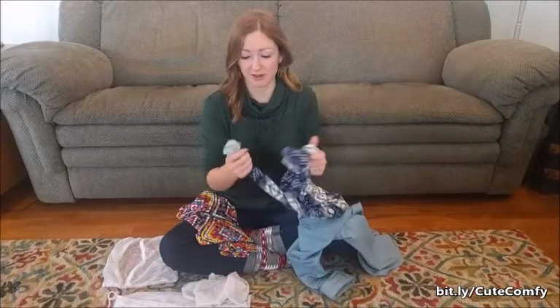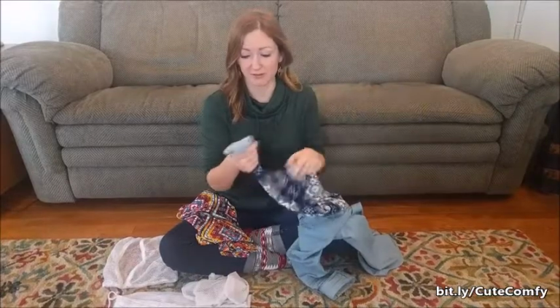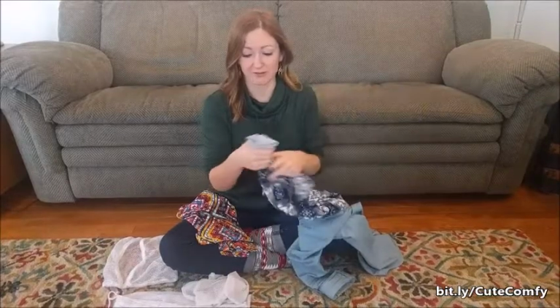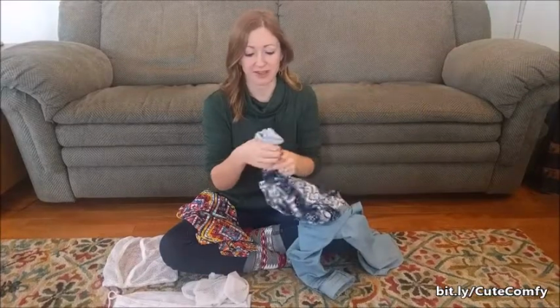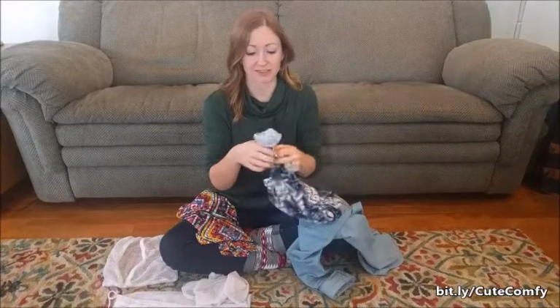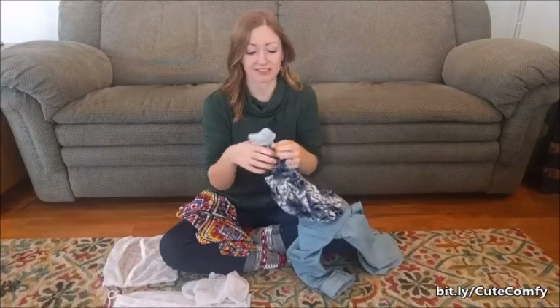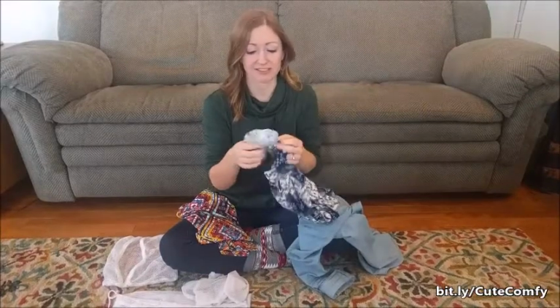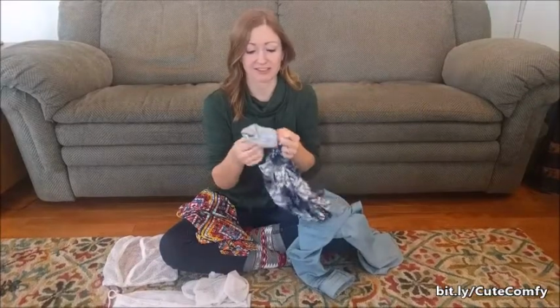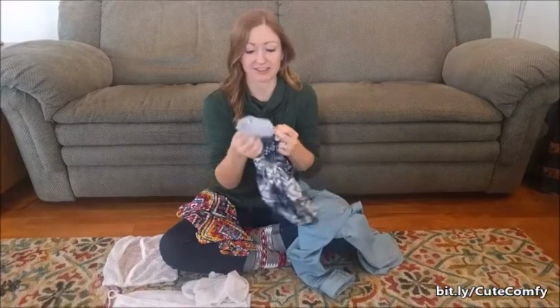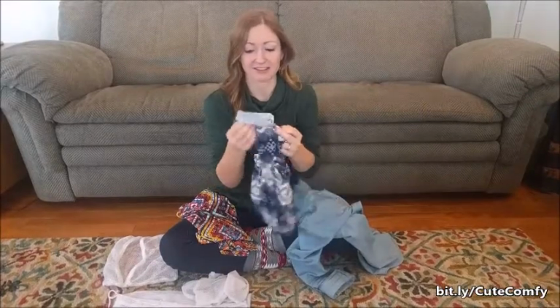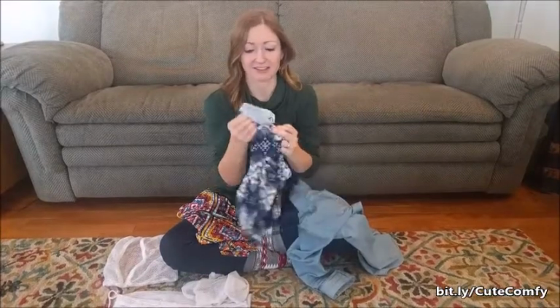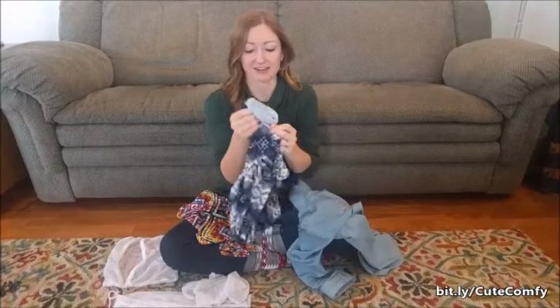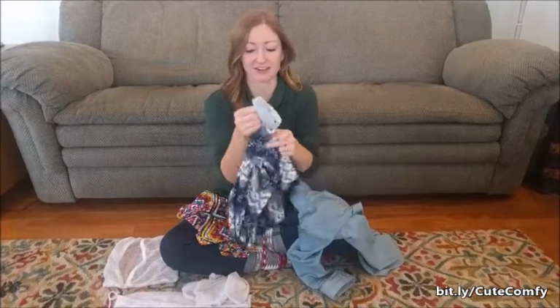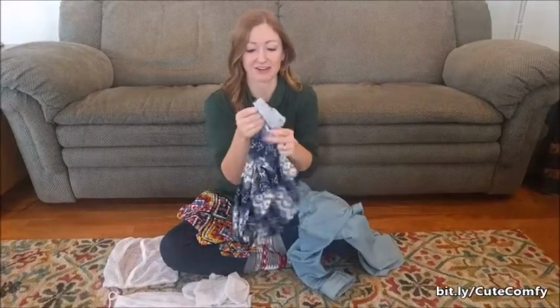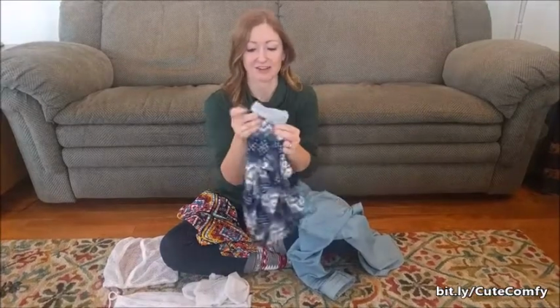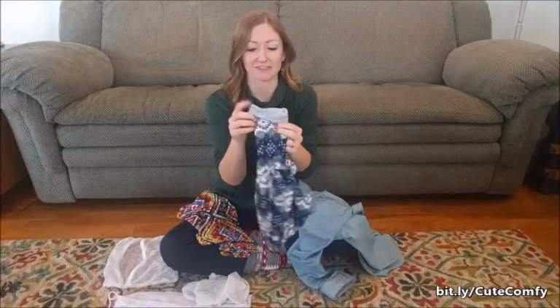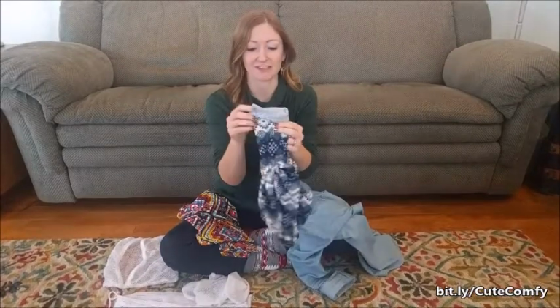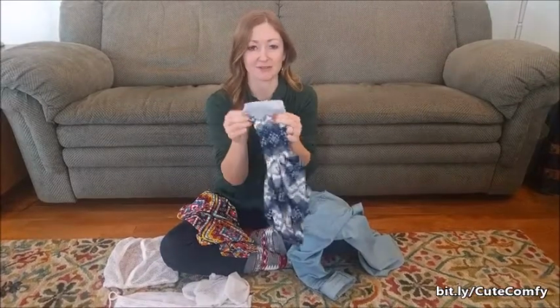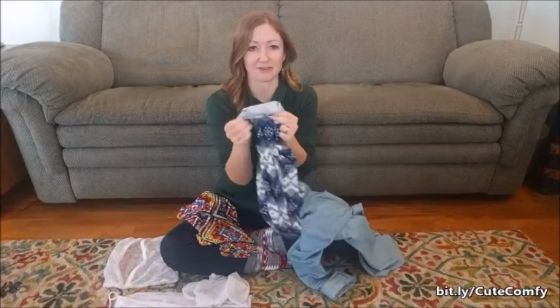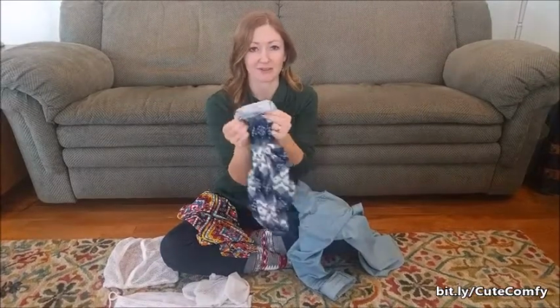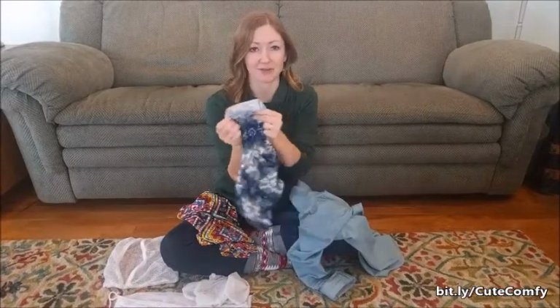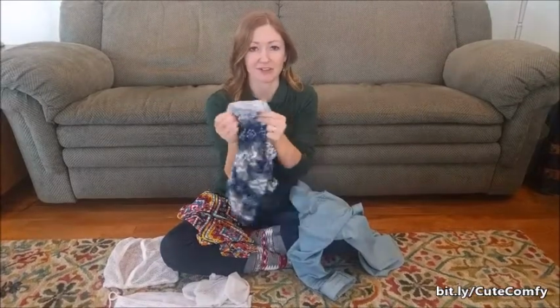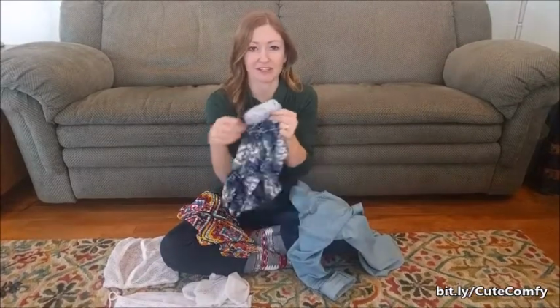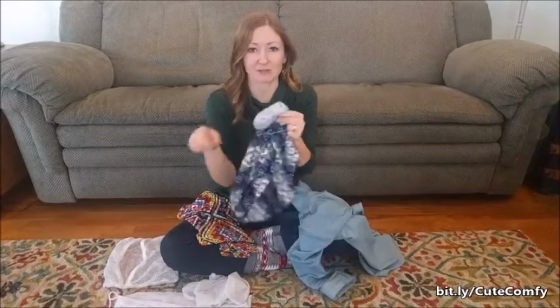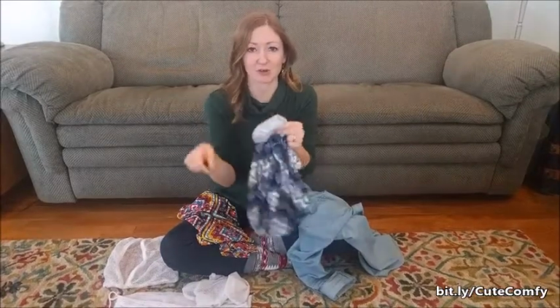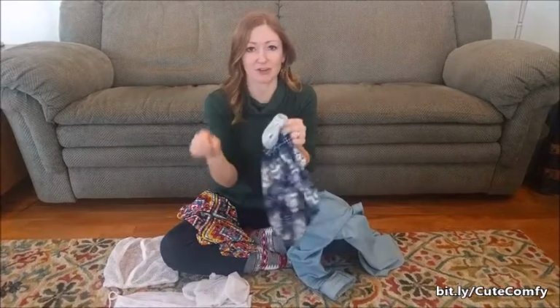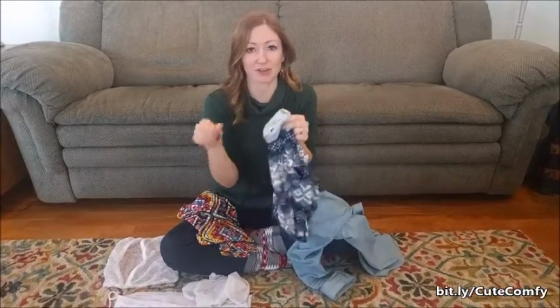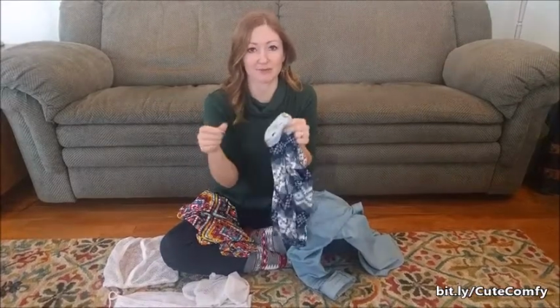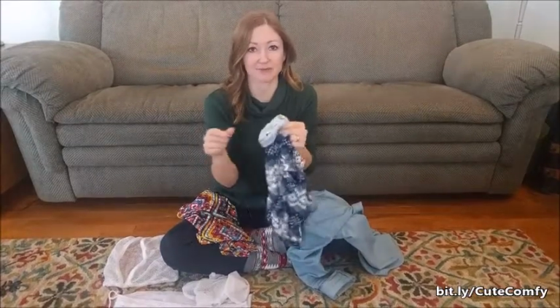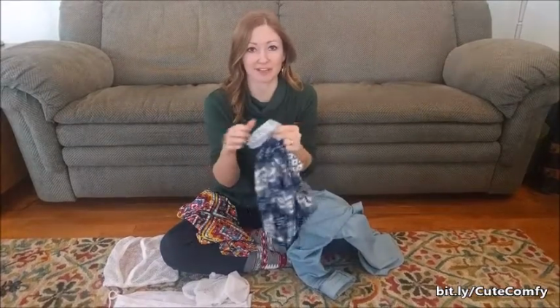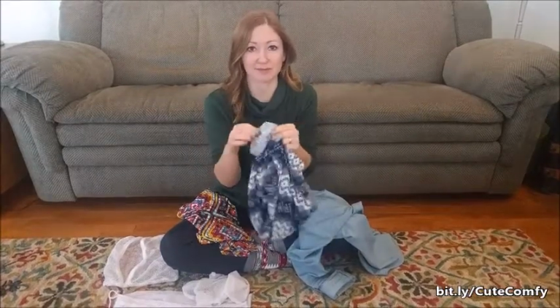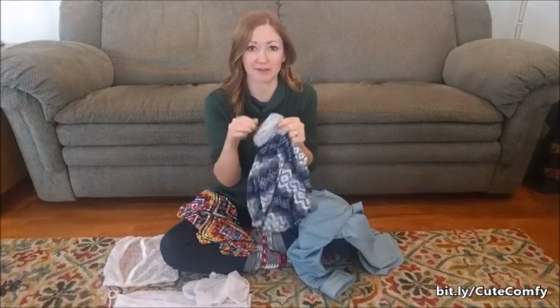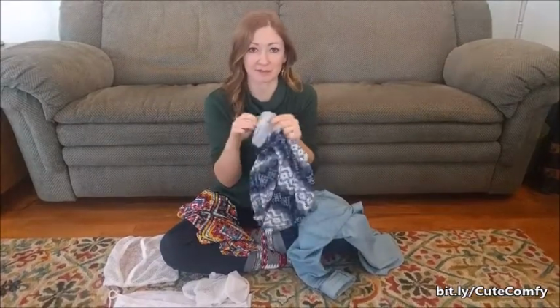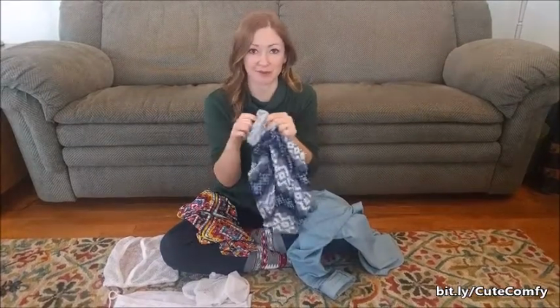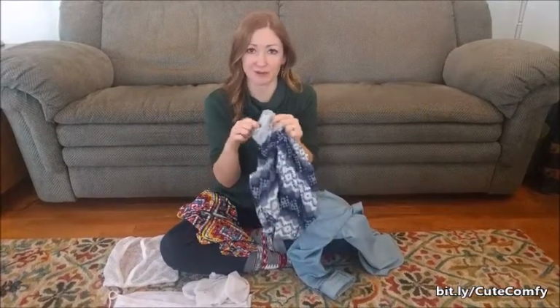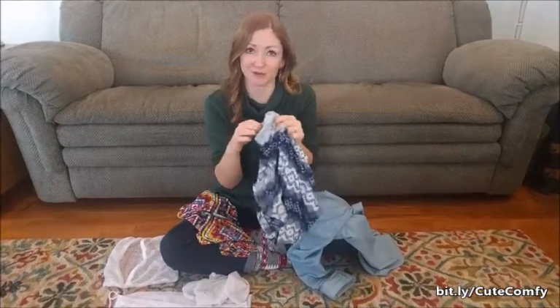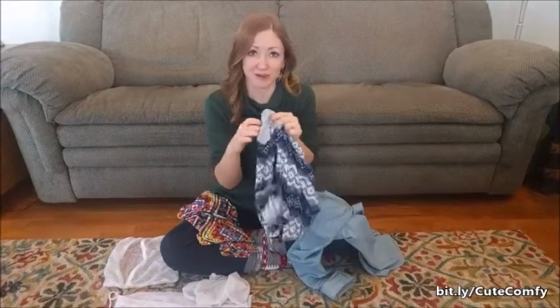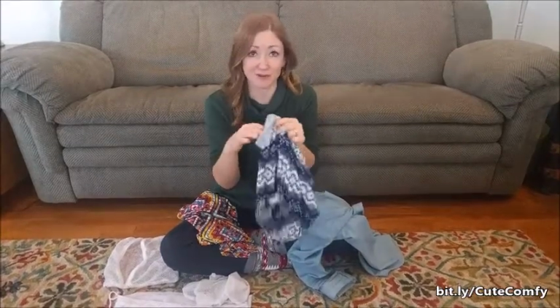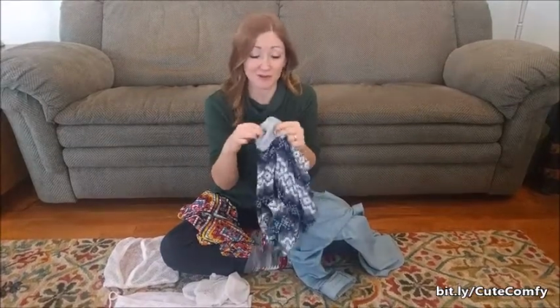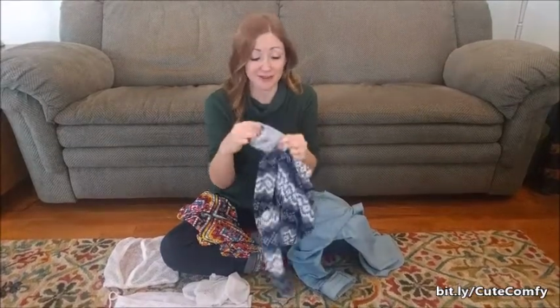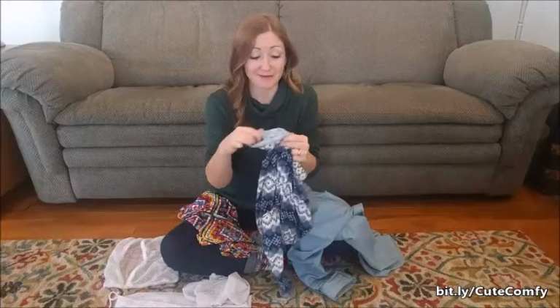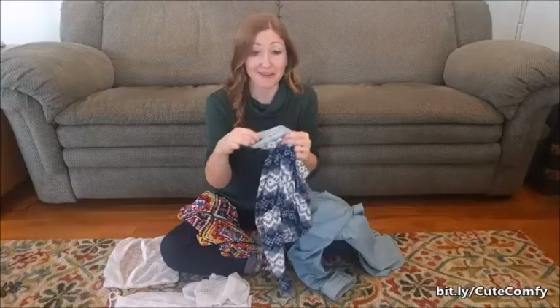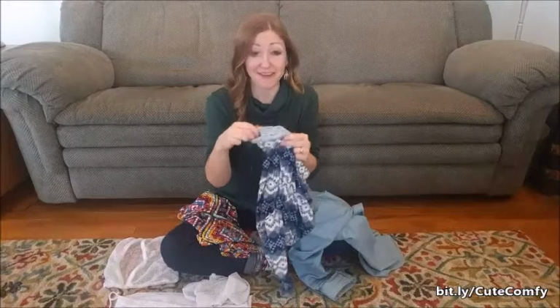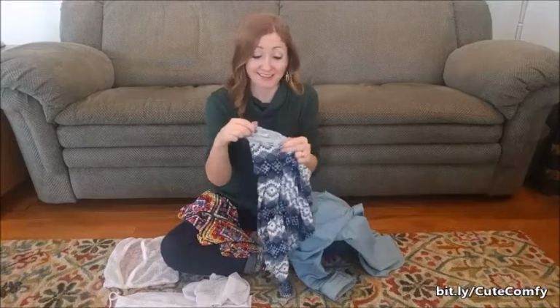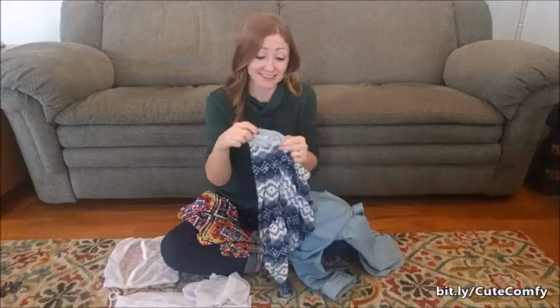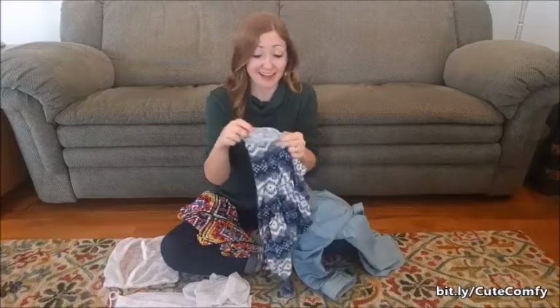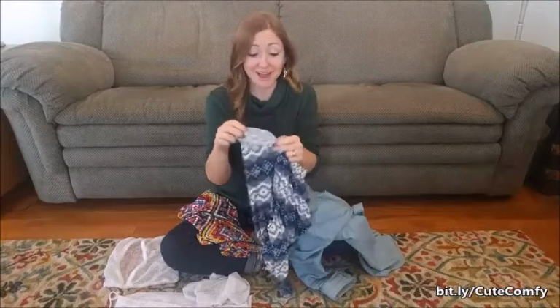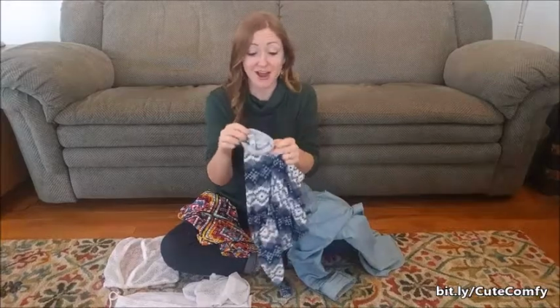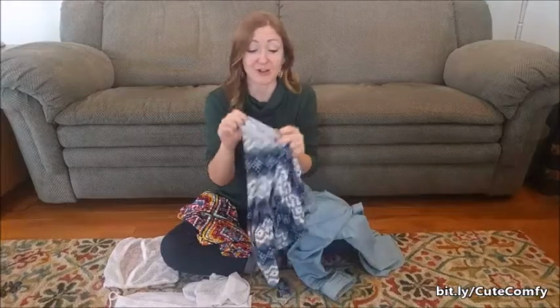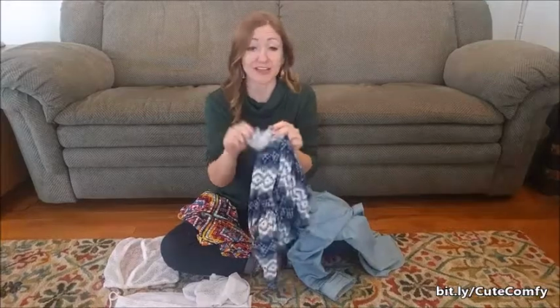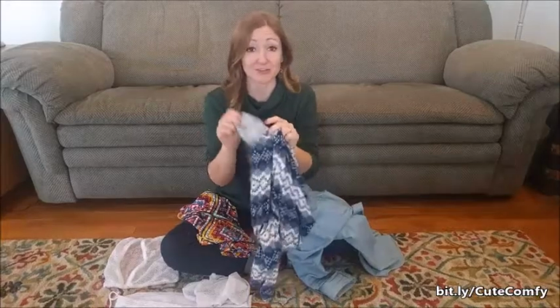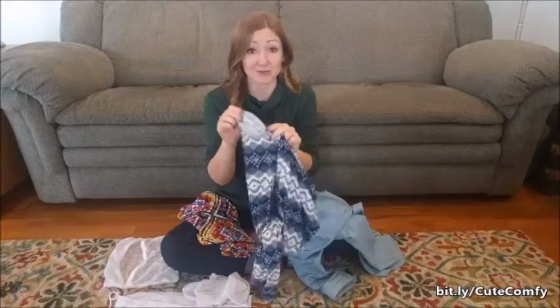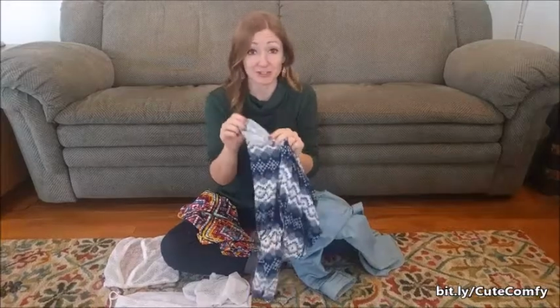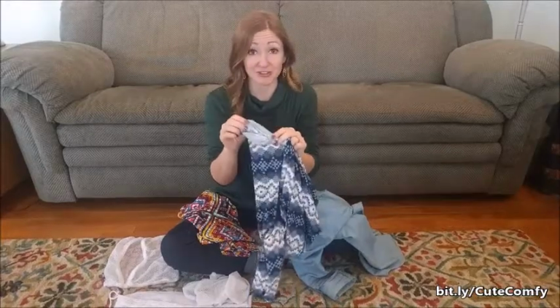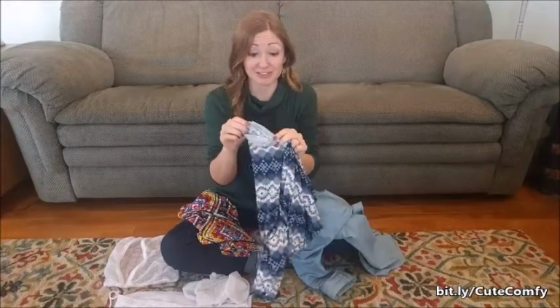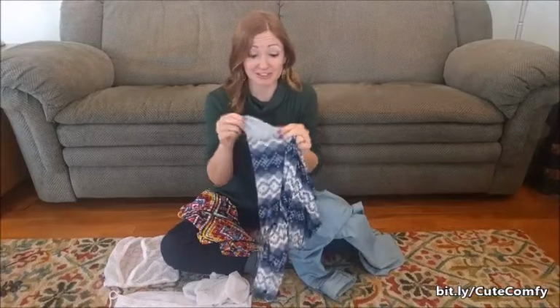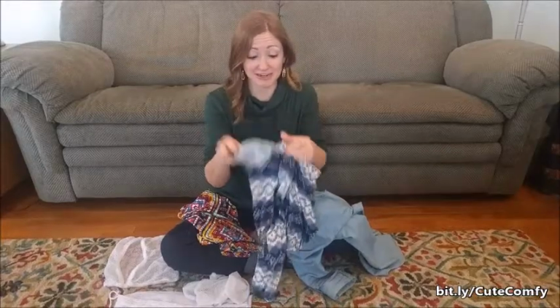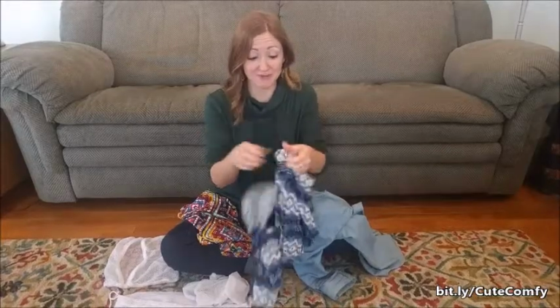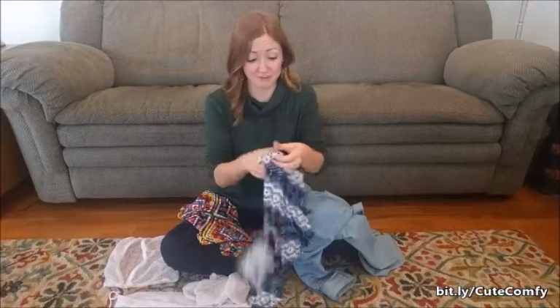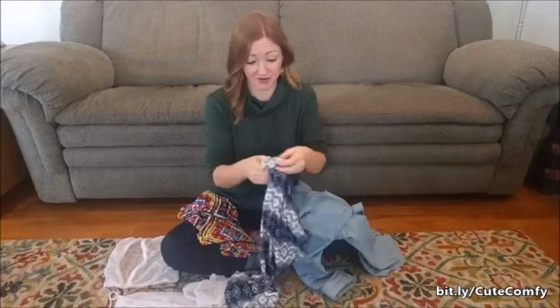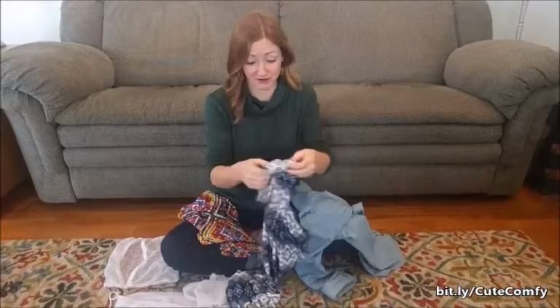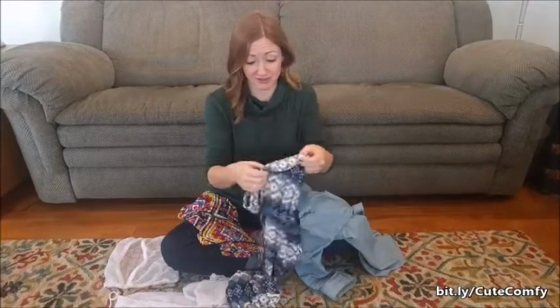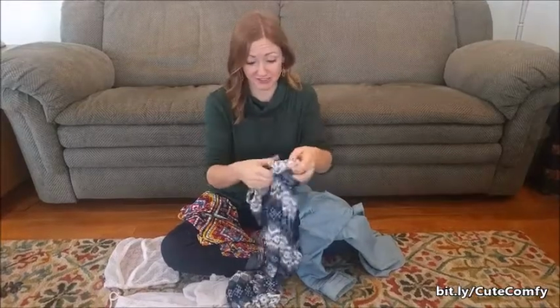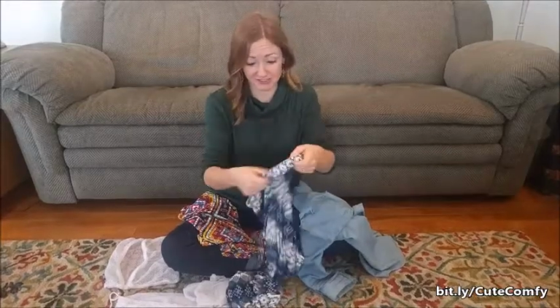You can see I've got this all cuffed up — I was wearing these rolled up. It's my fun new way to wear them. So I'm going to turn these inside out first.